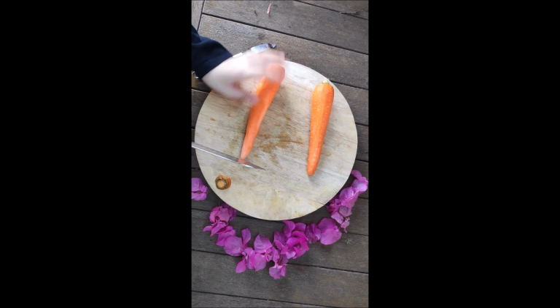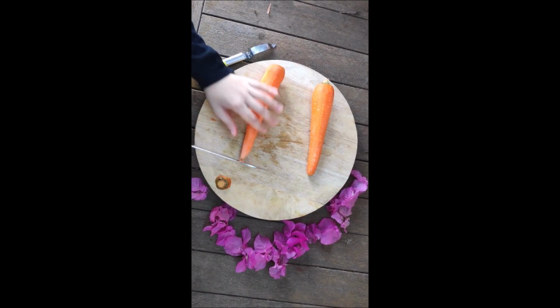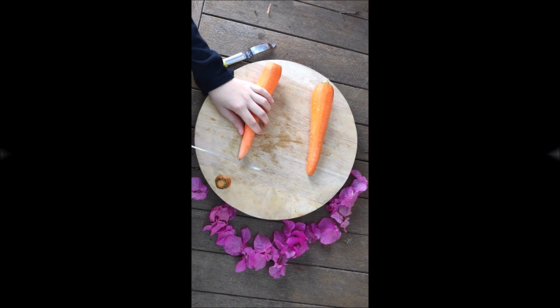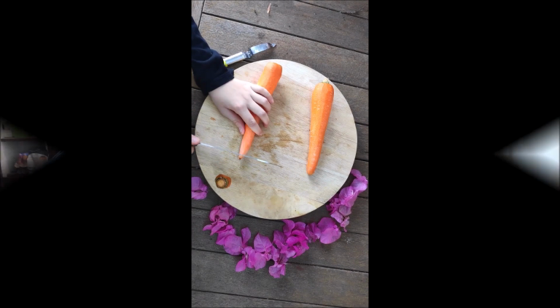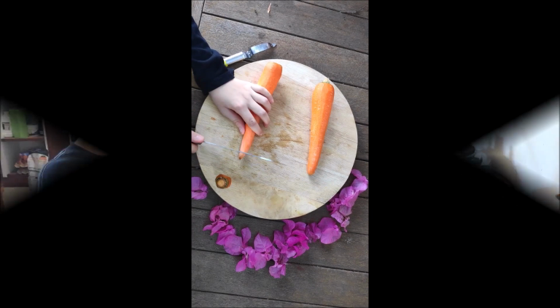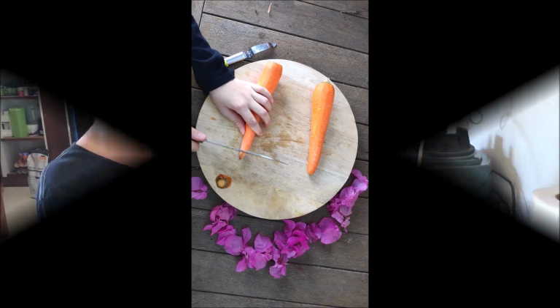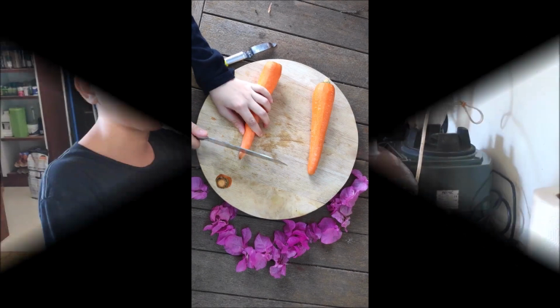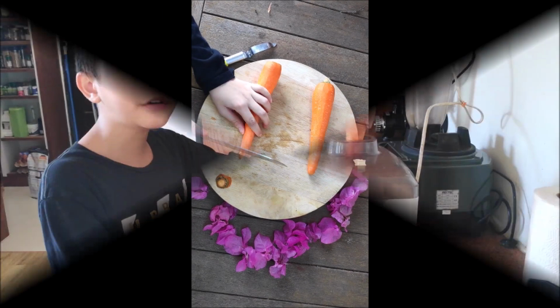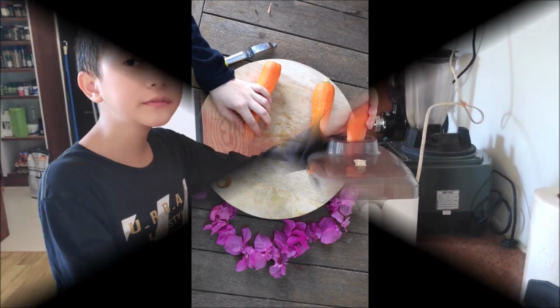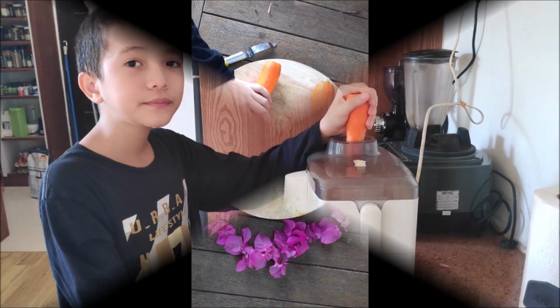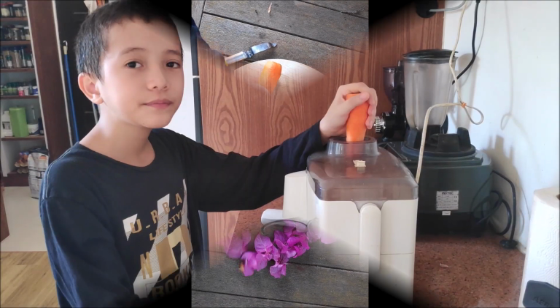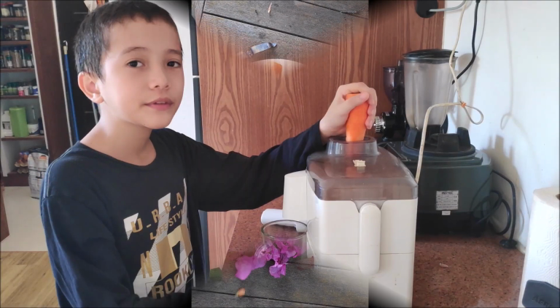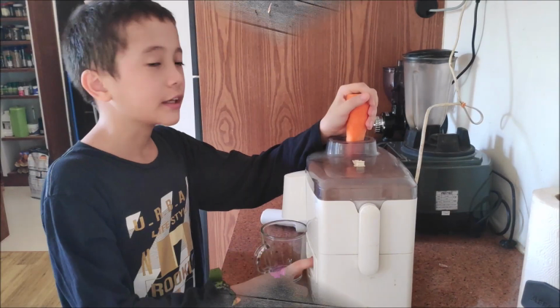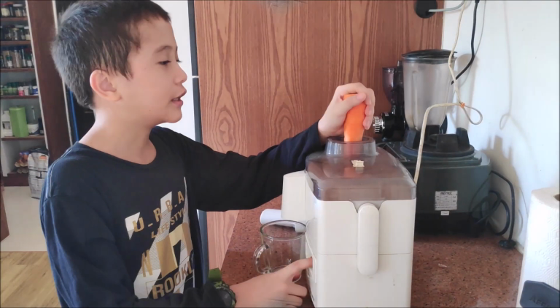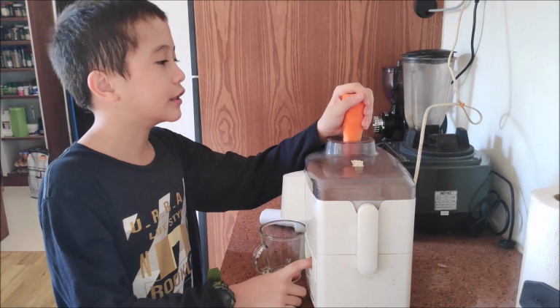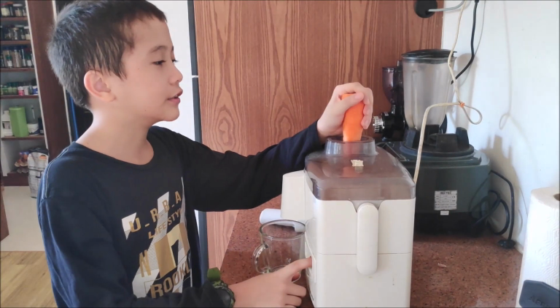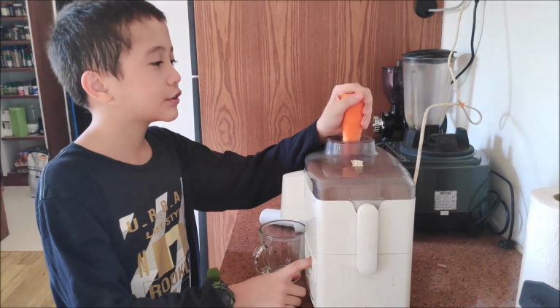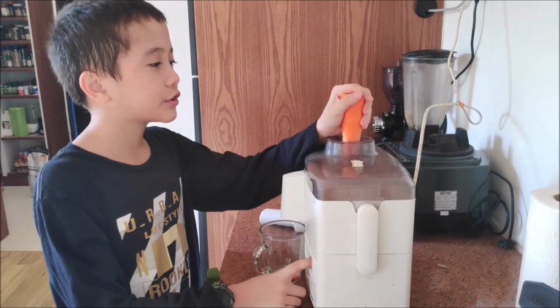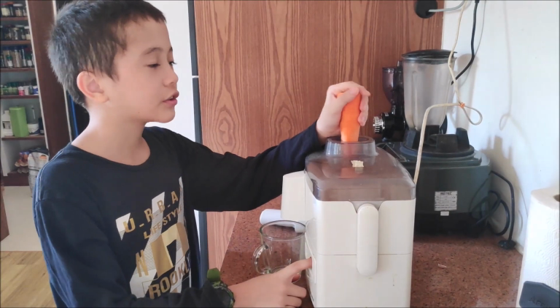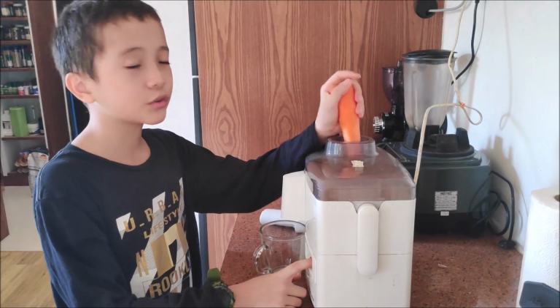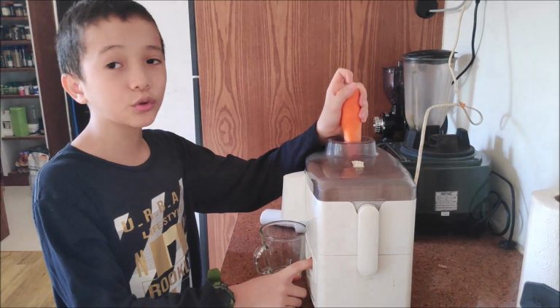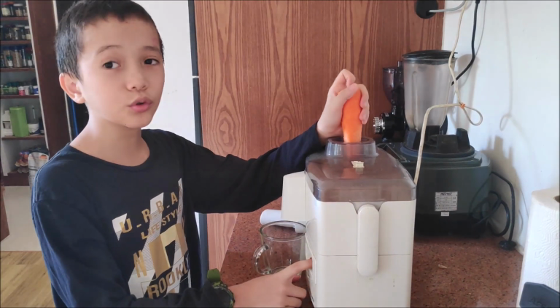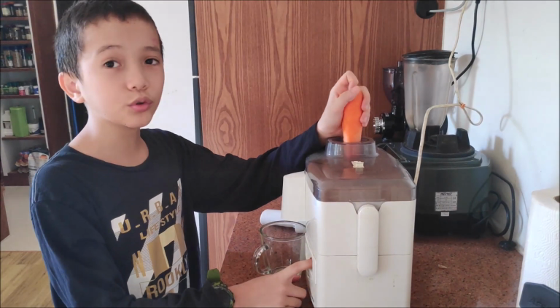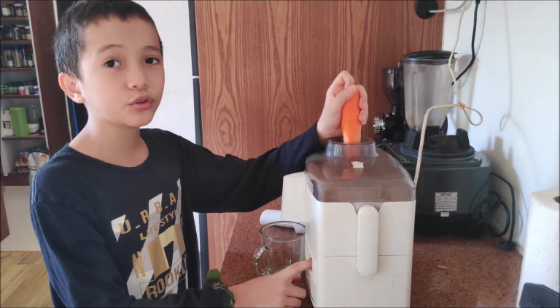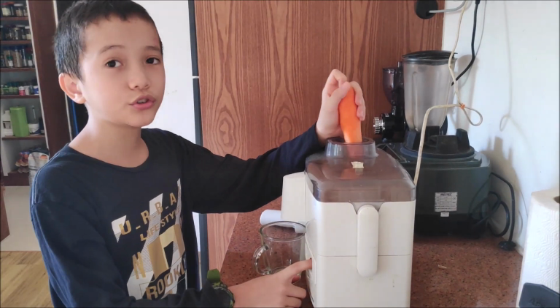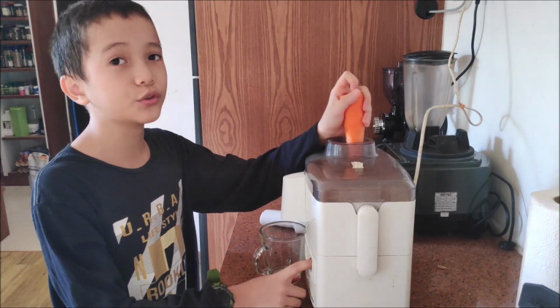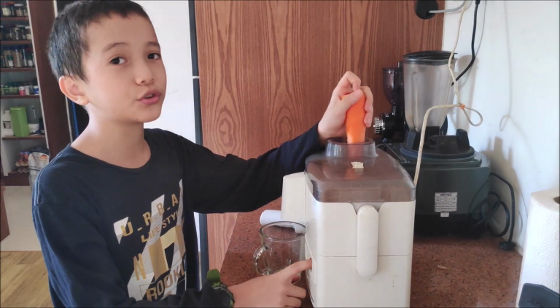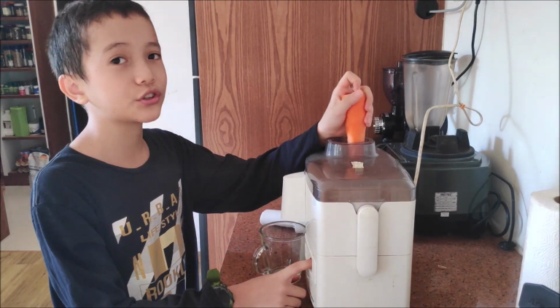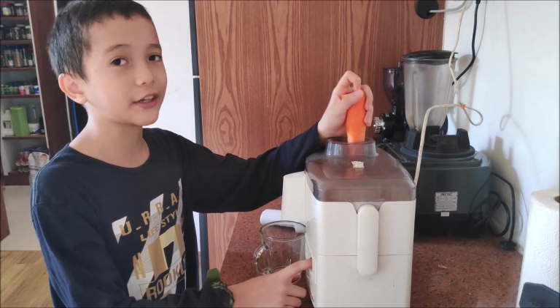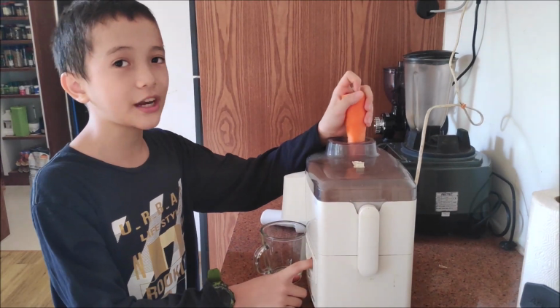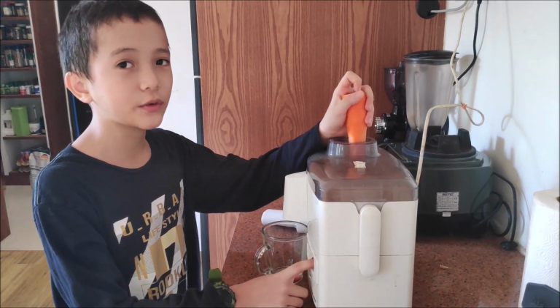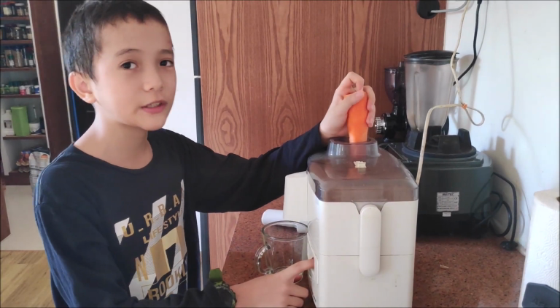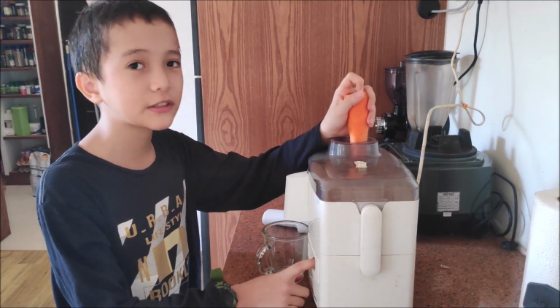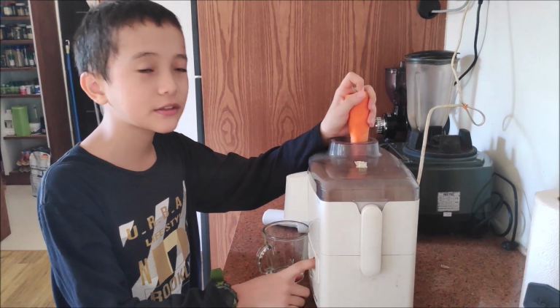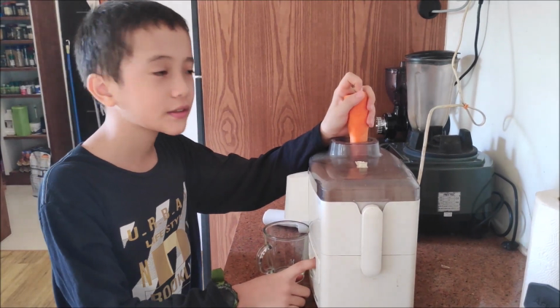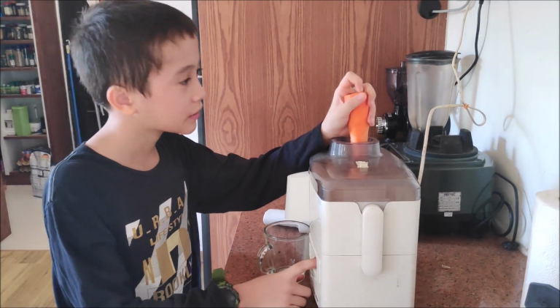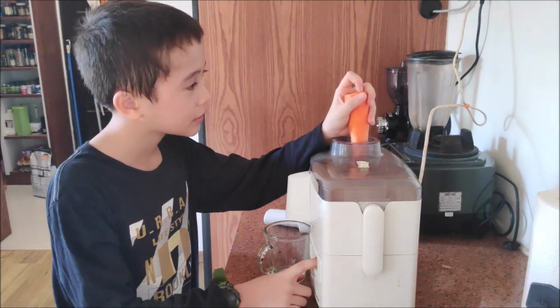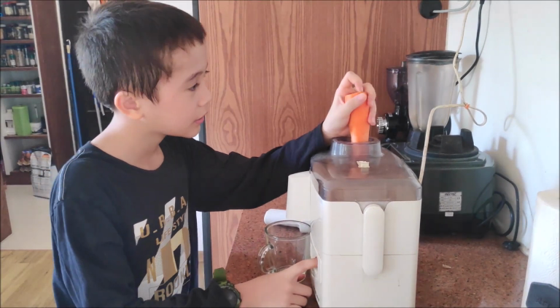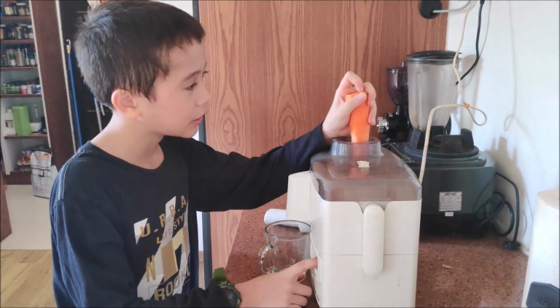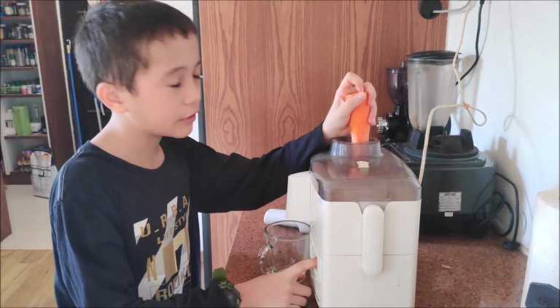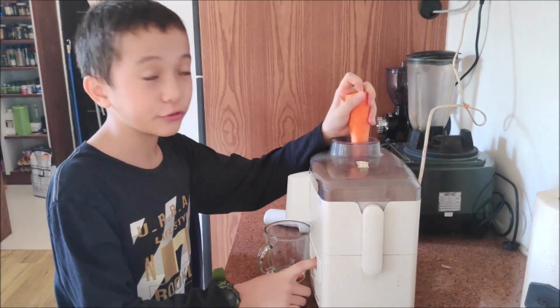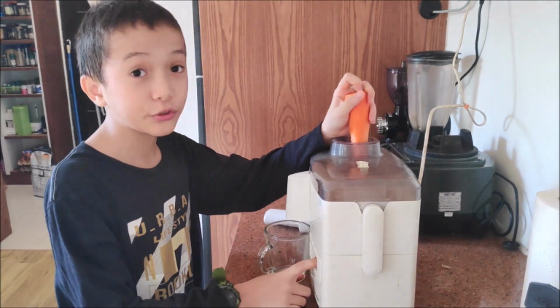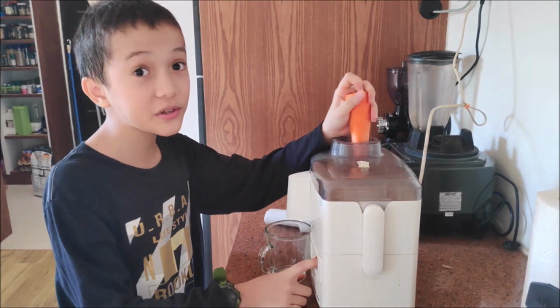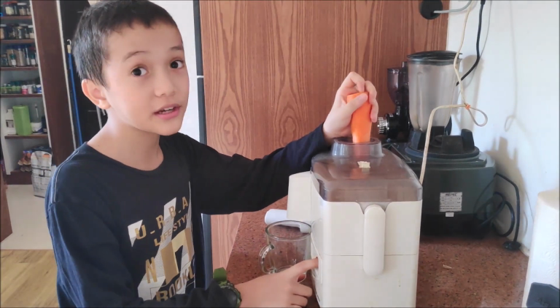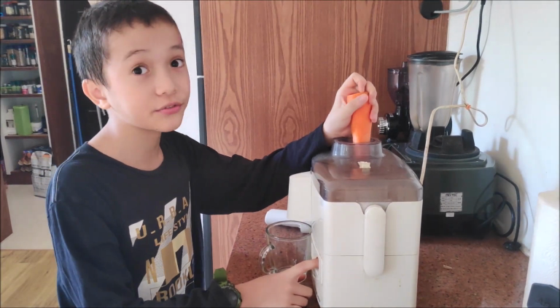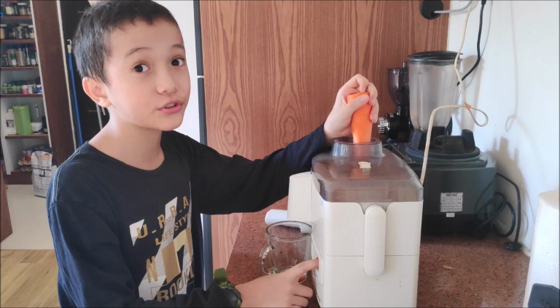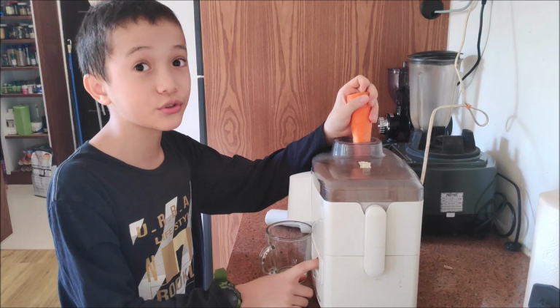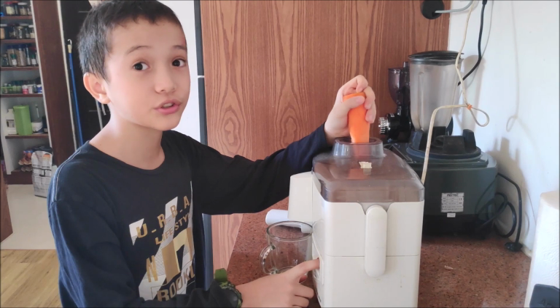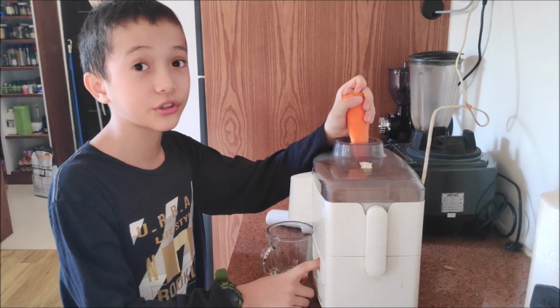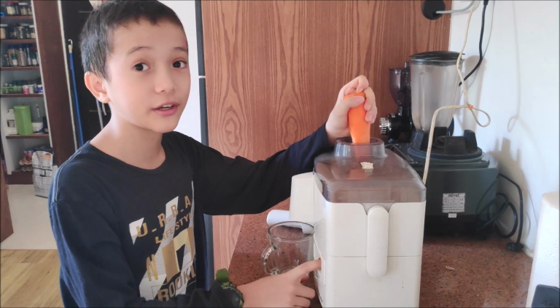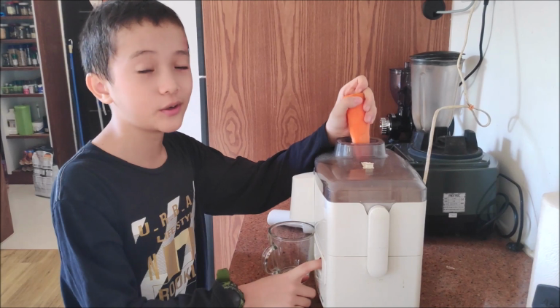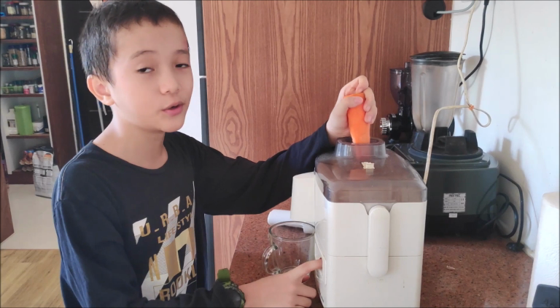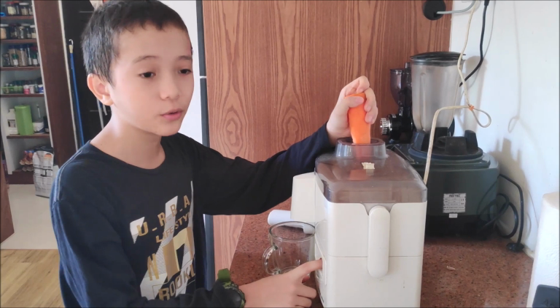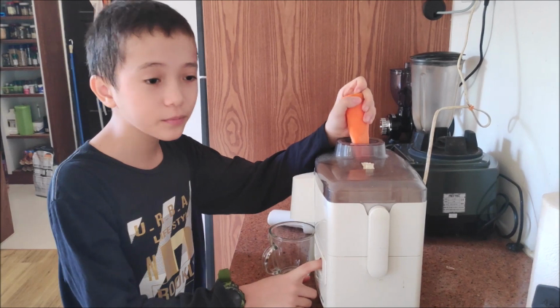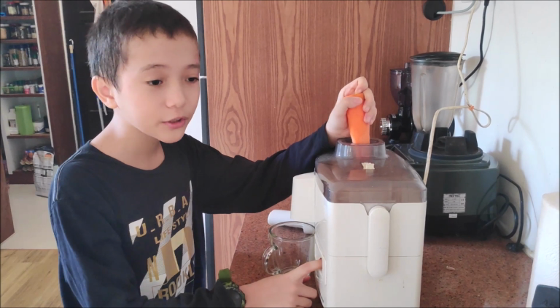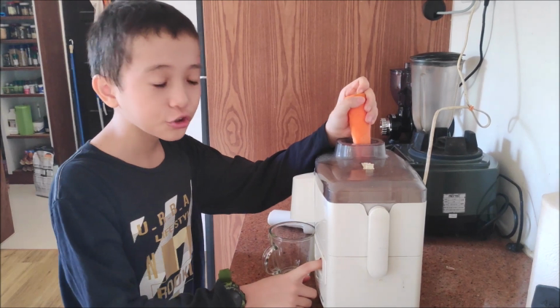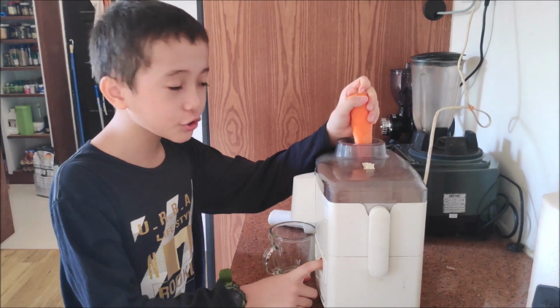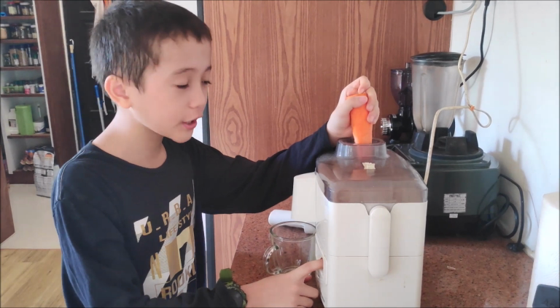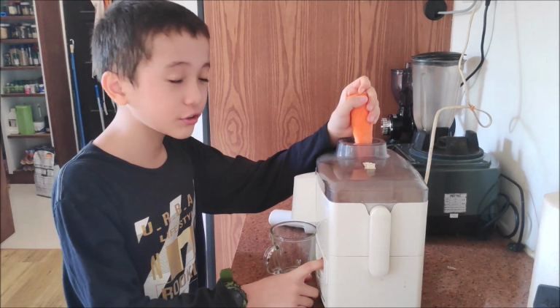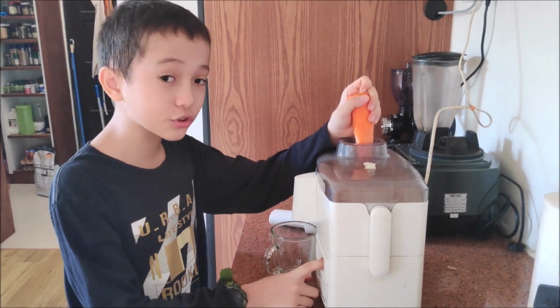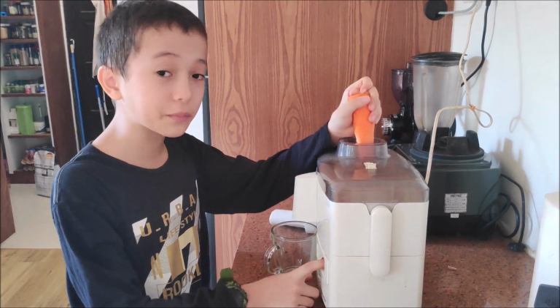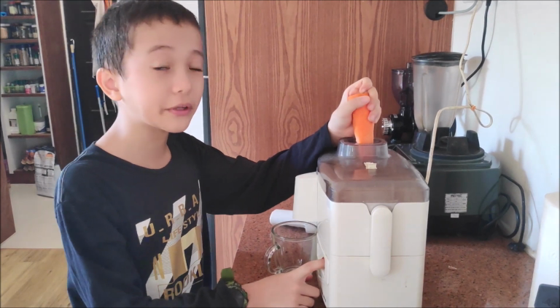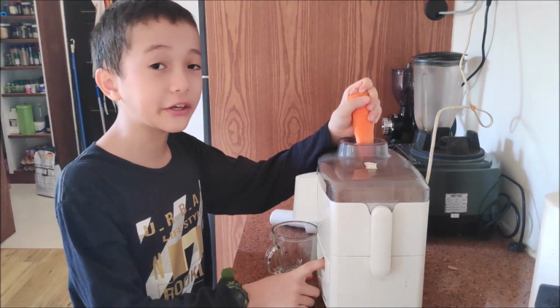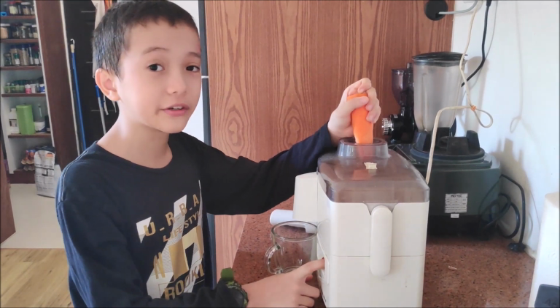Step 4 is to juice the carrots. If you don't have a juicer at home, you can use a blender.